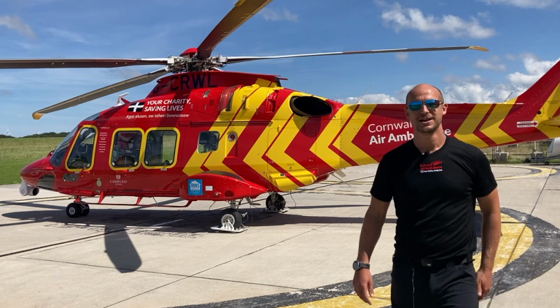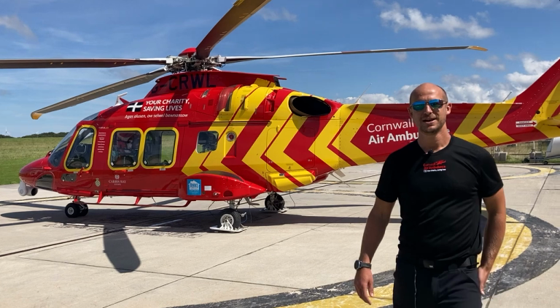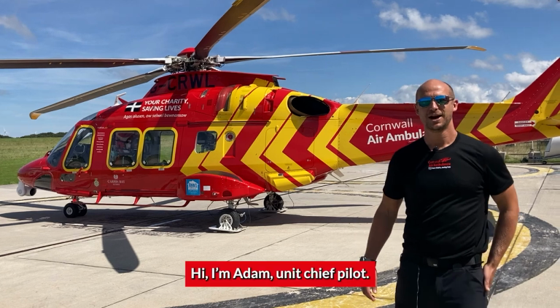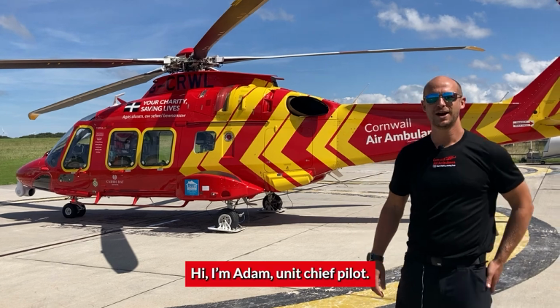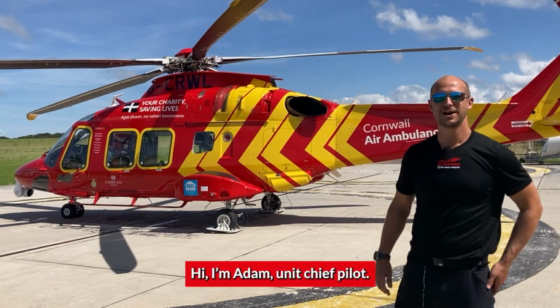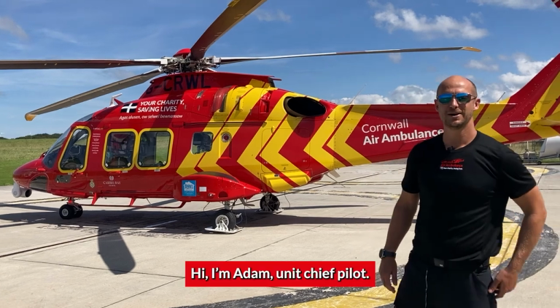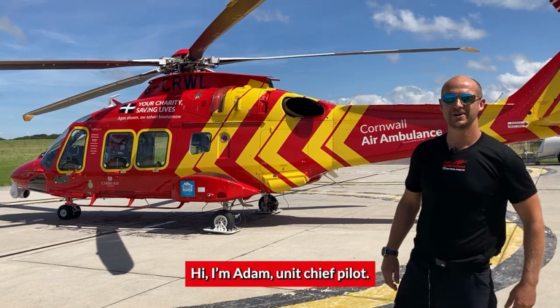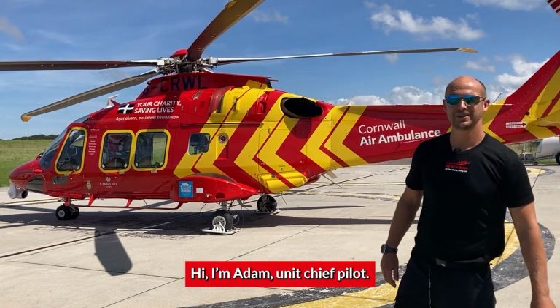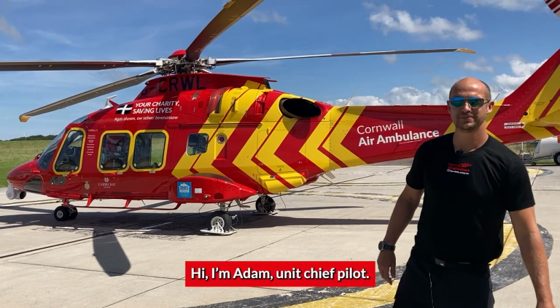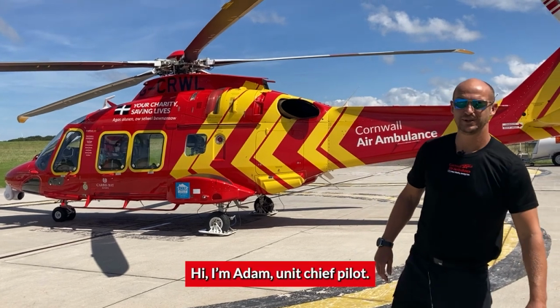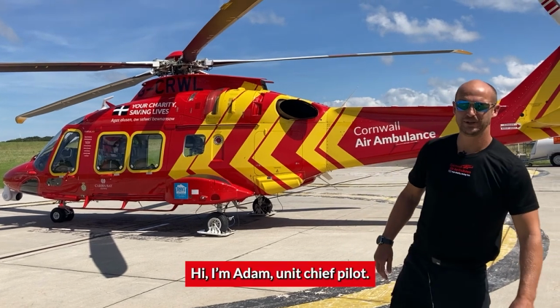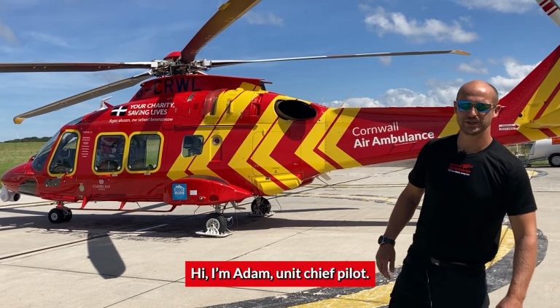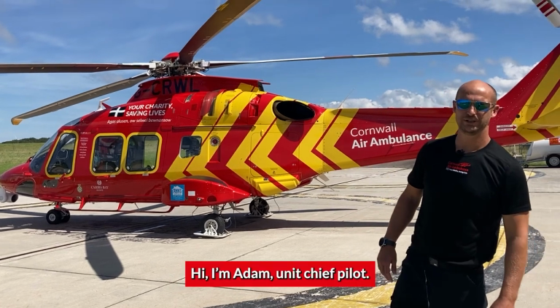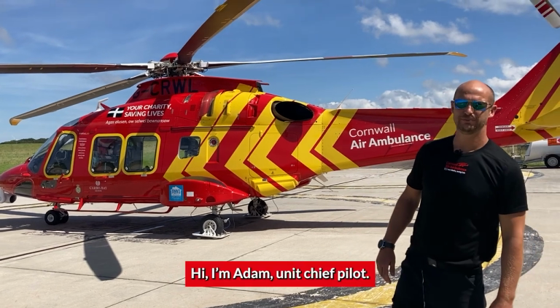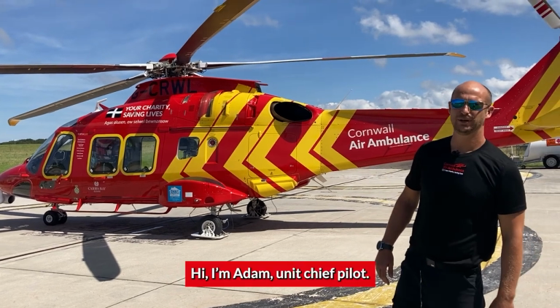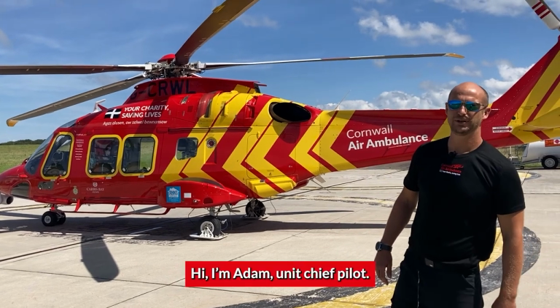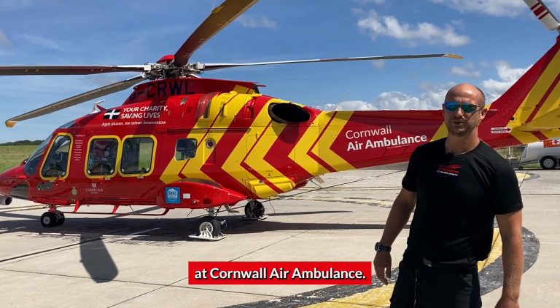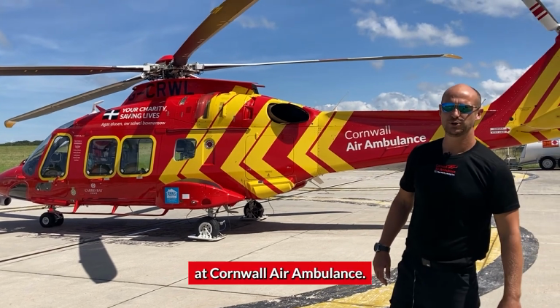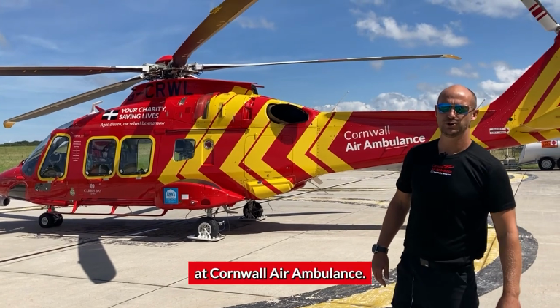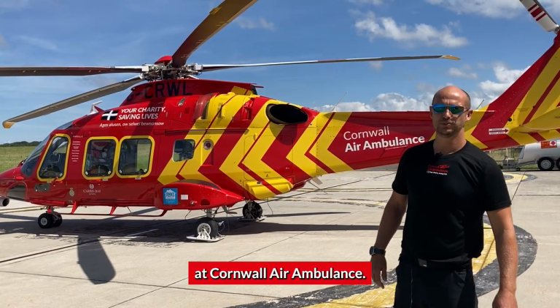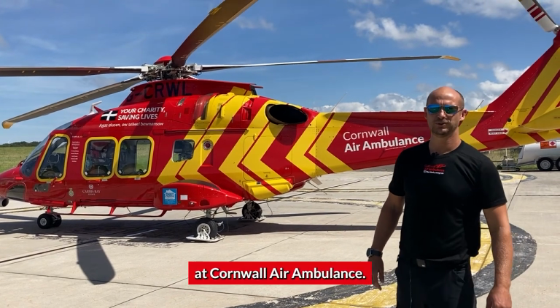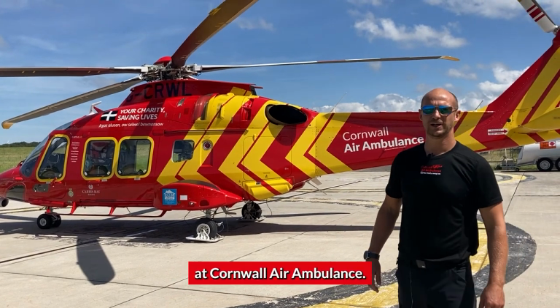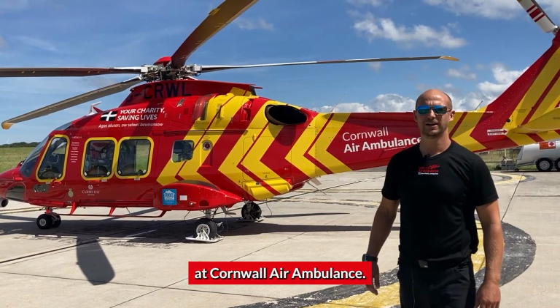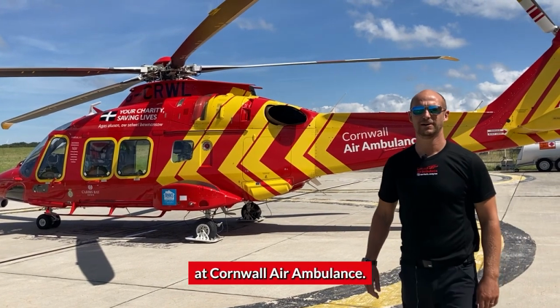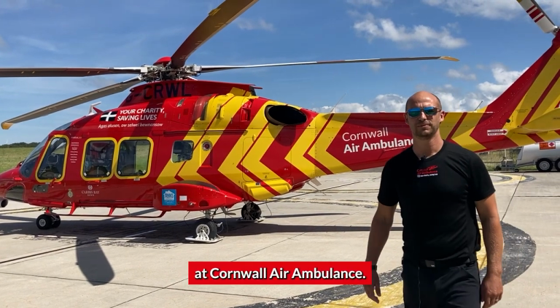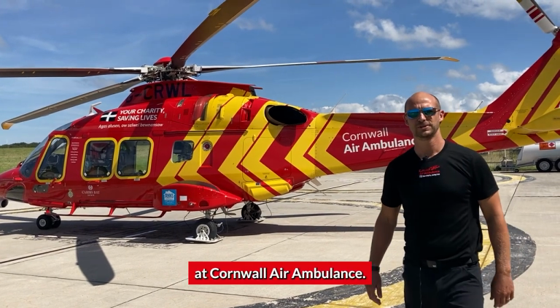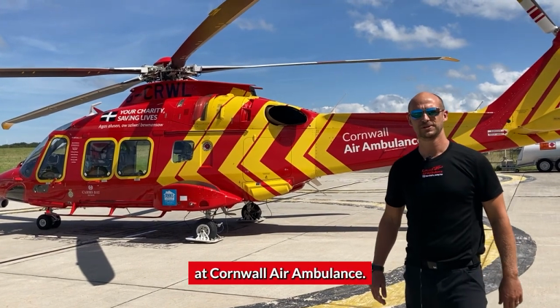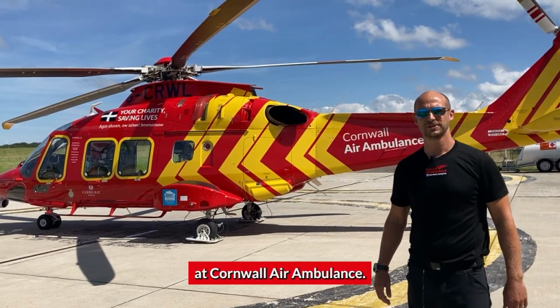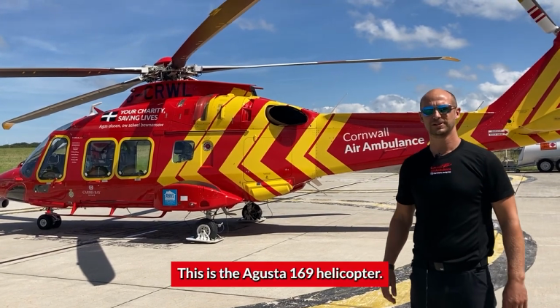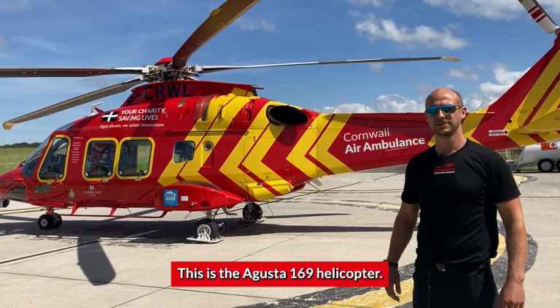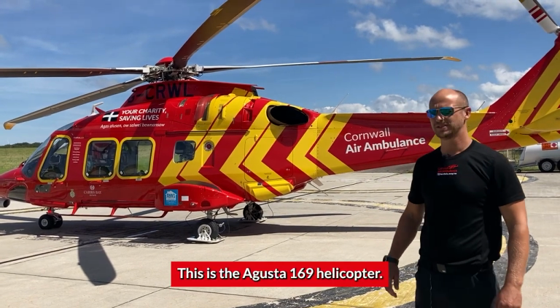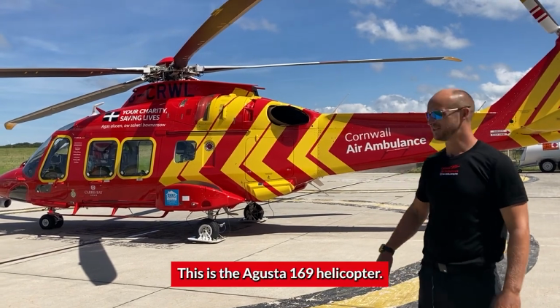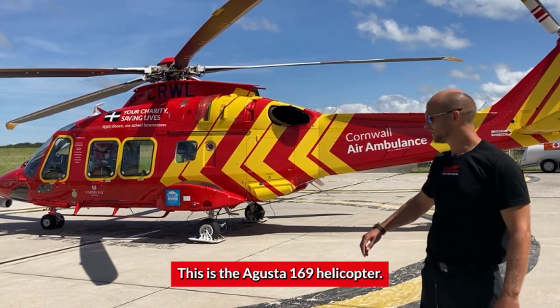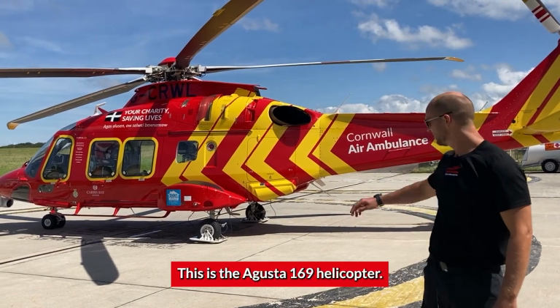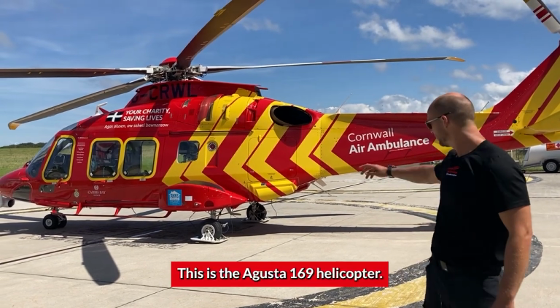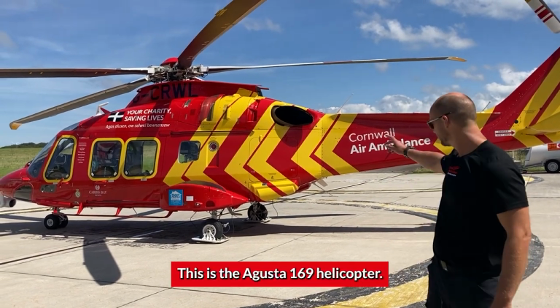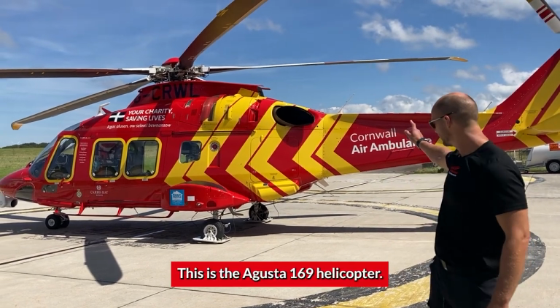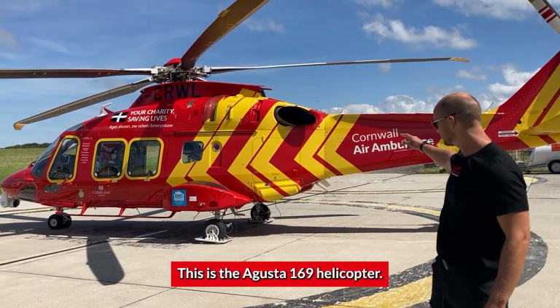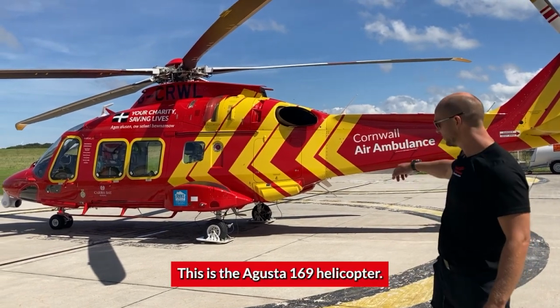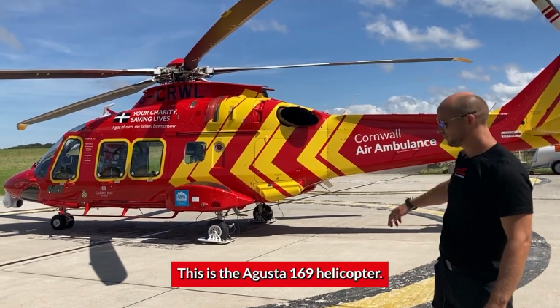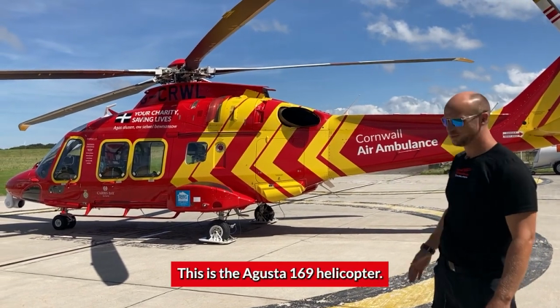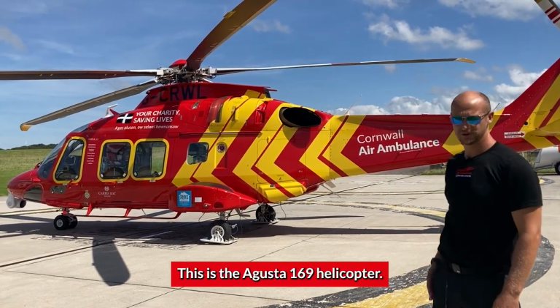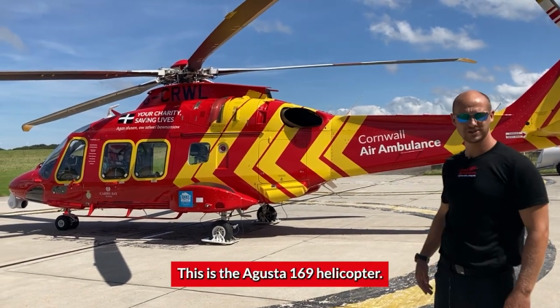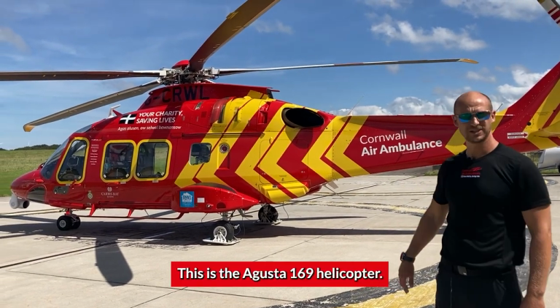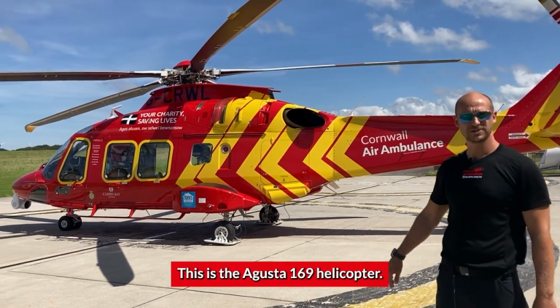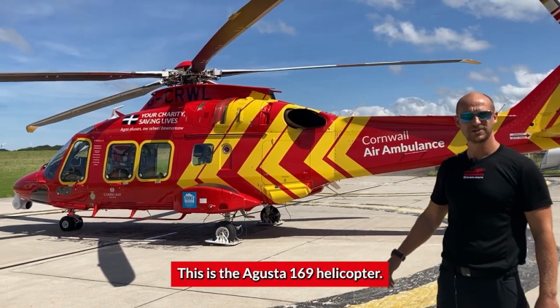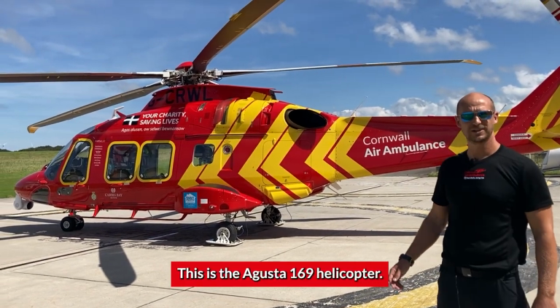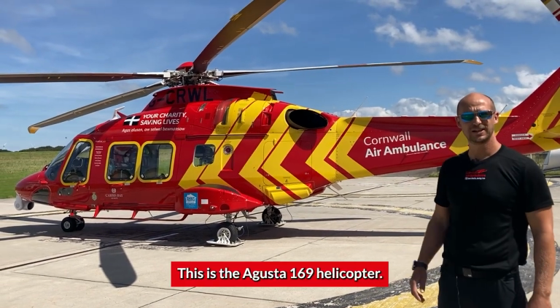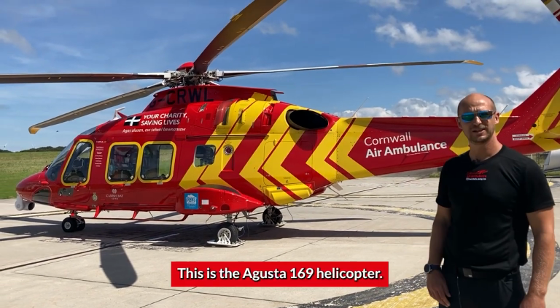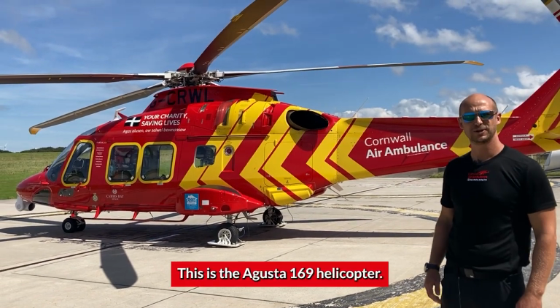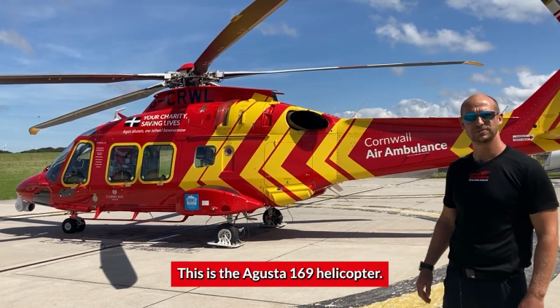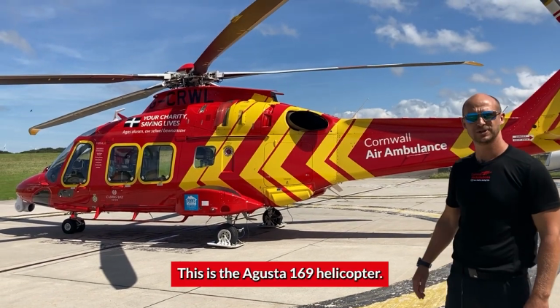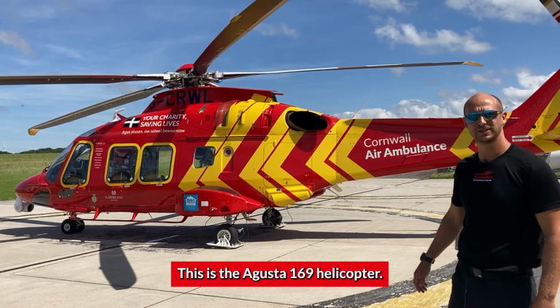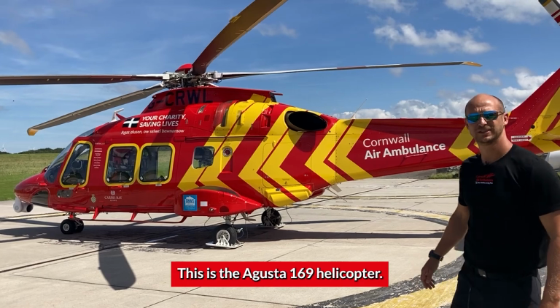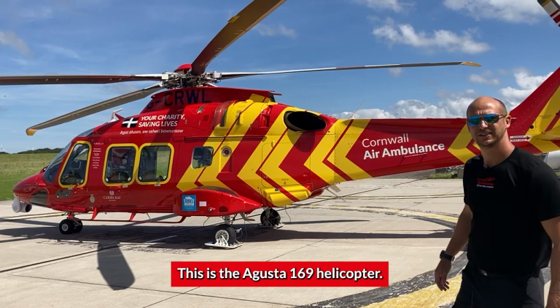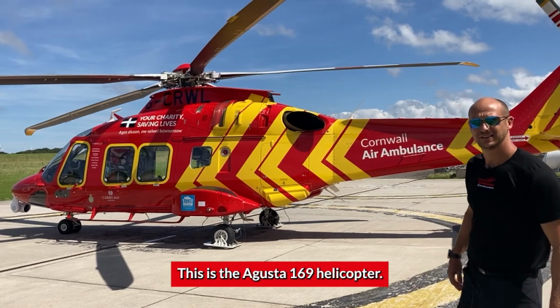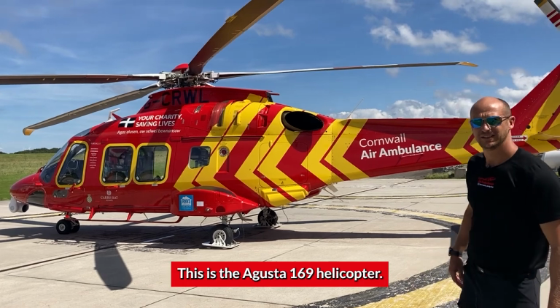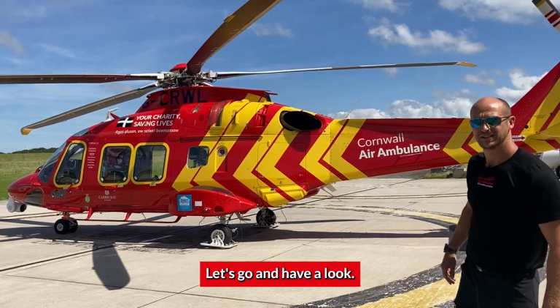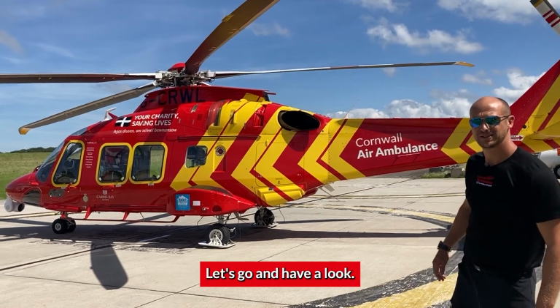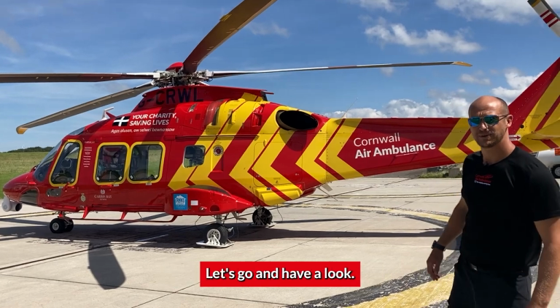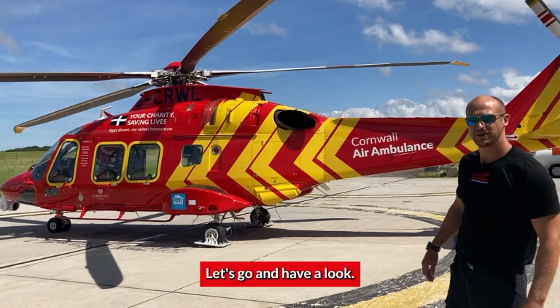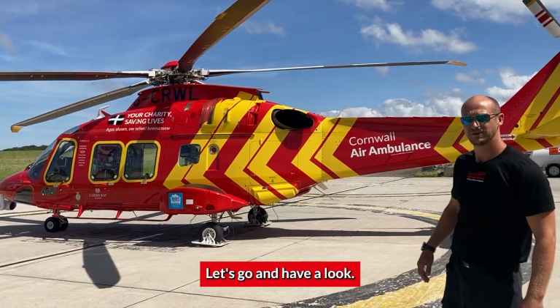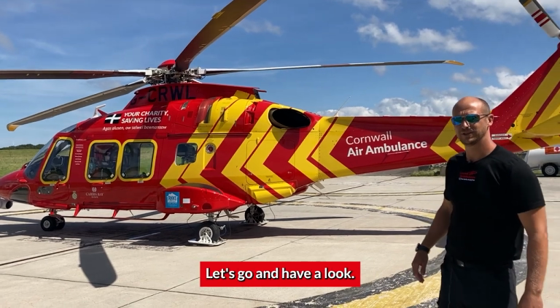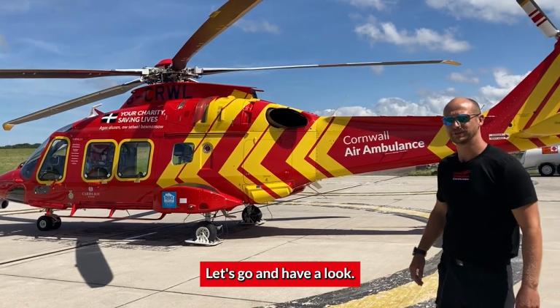Hi, I'm Adam, unit chief pilot at Cornwall Air Ambulance. This is the Augusta 169 helicopter. Let's come and have a look.